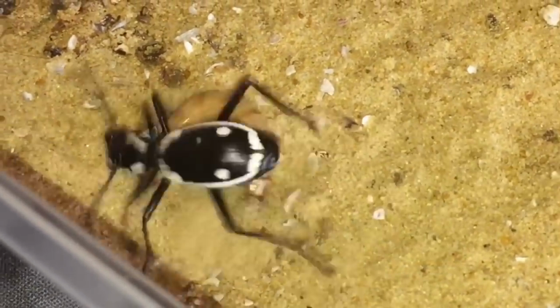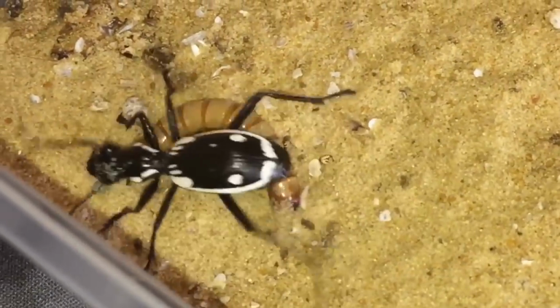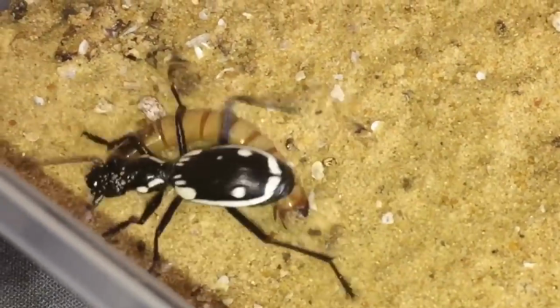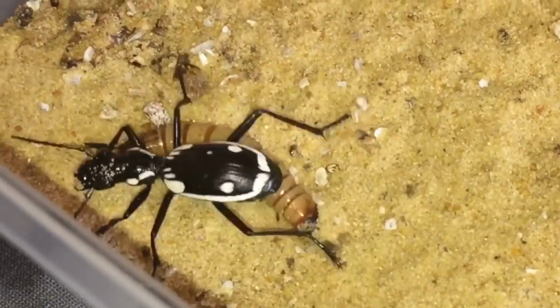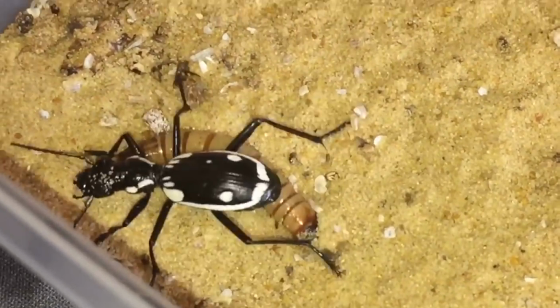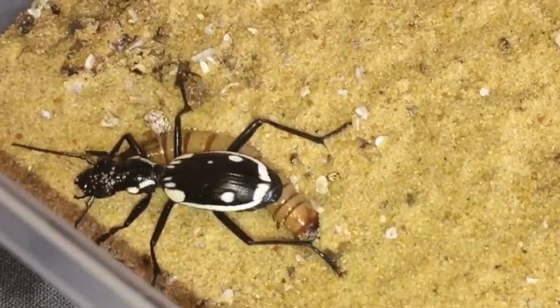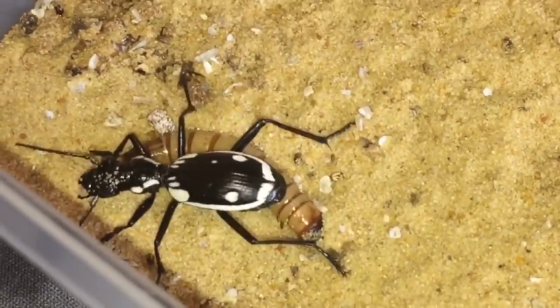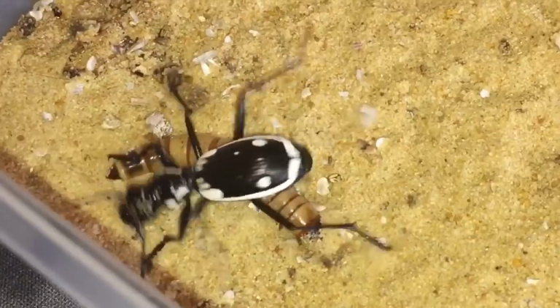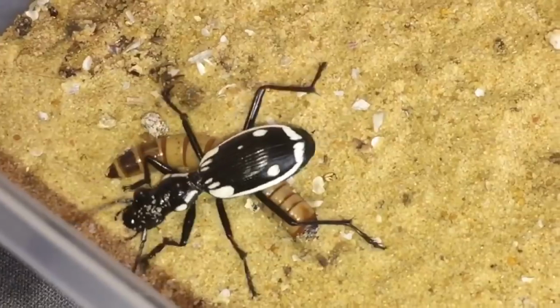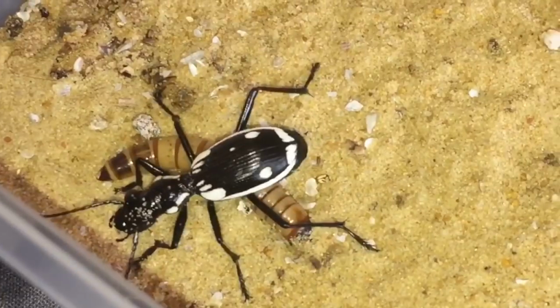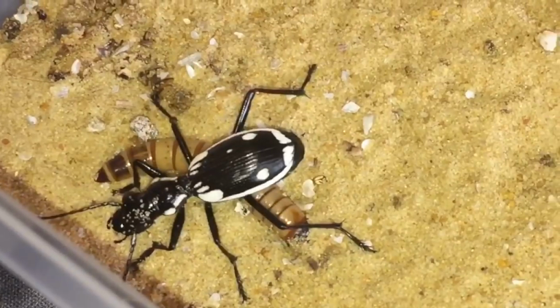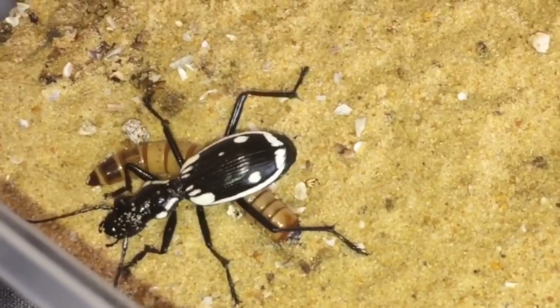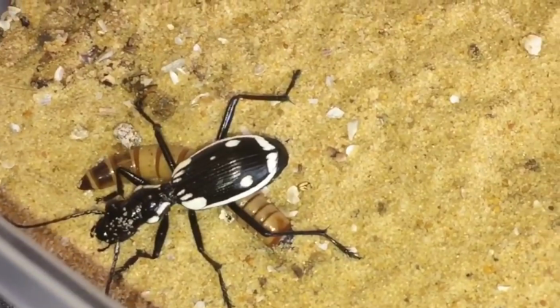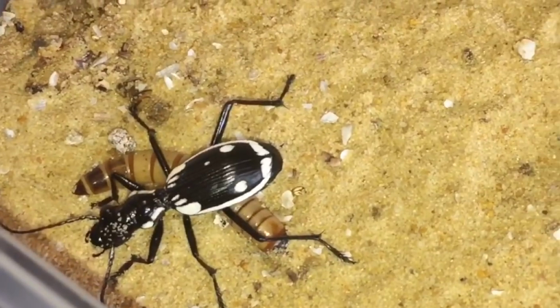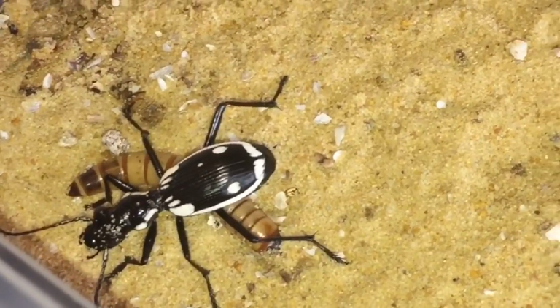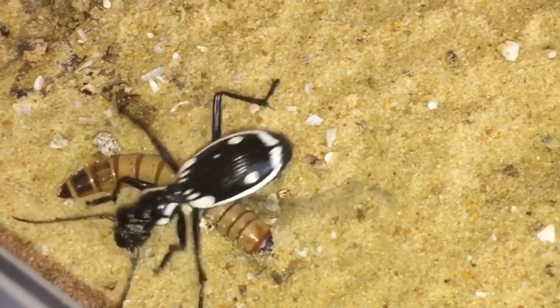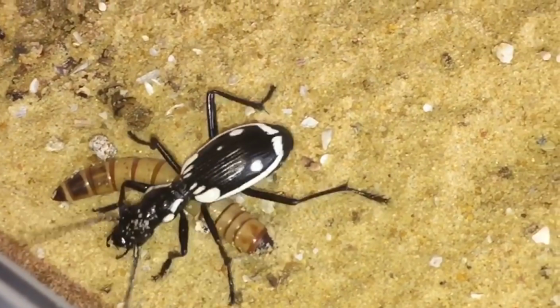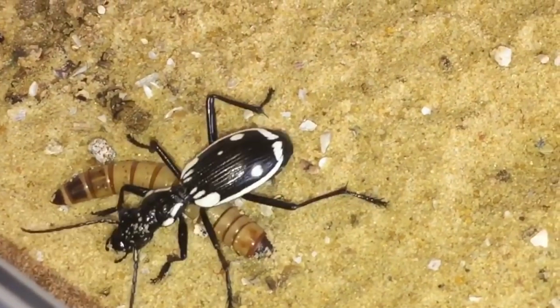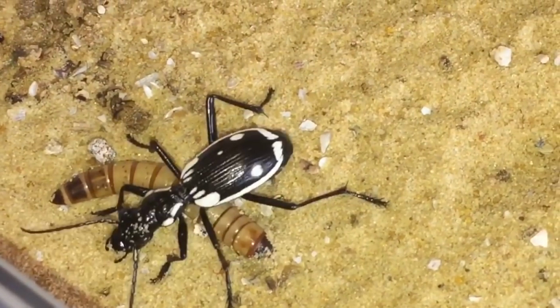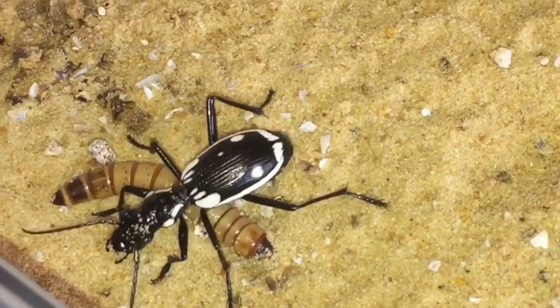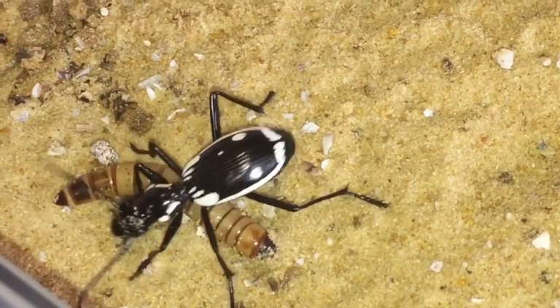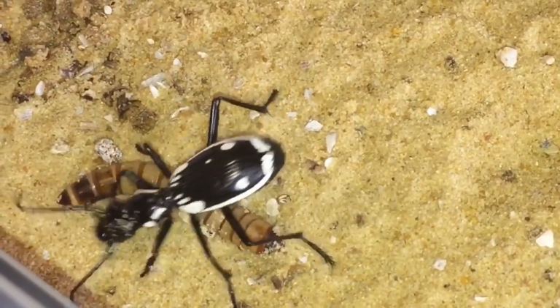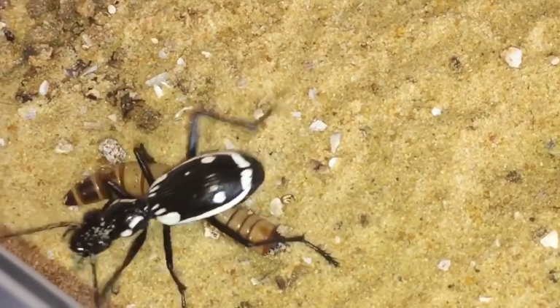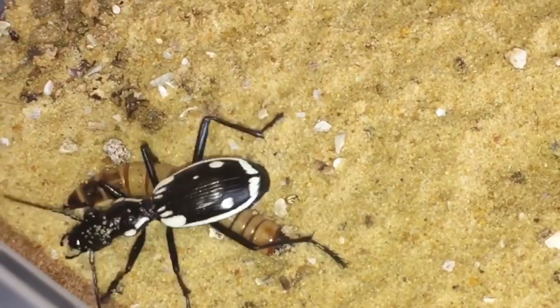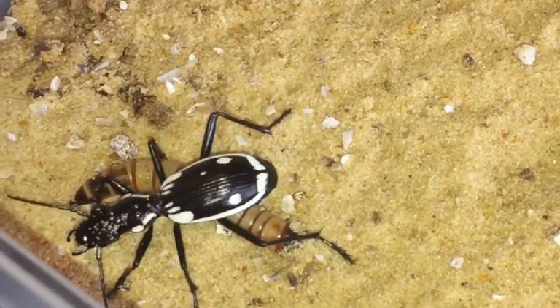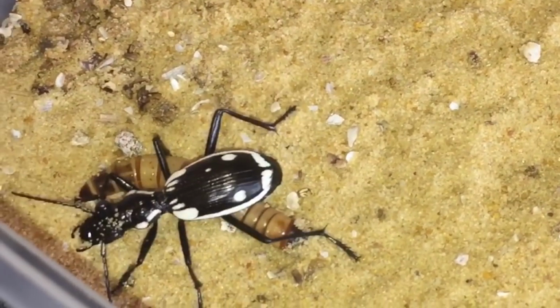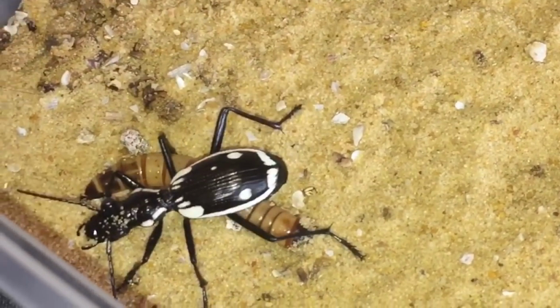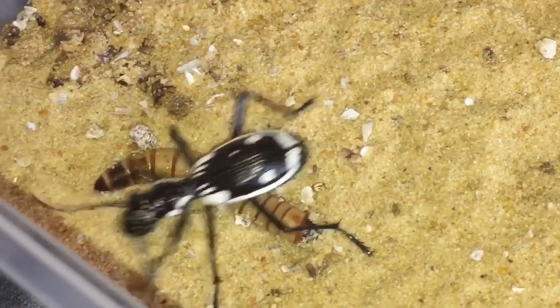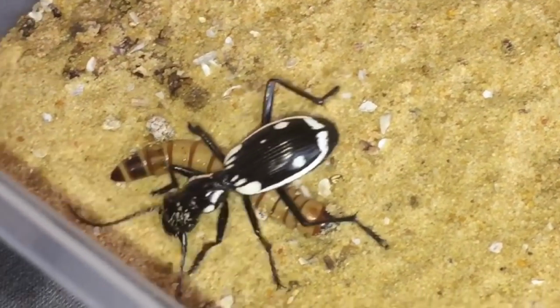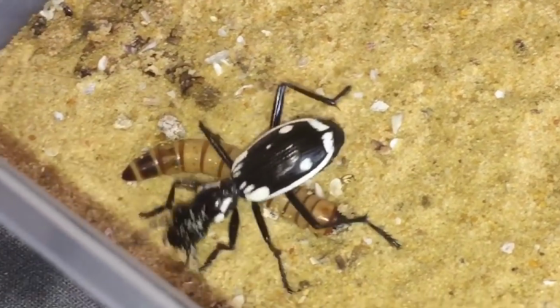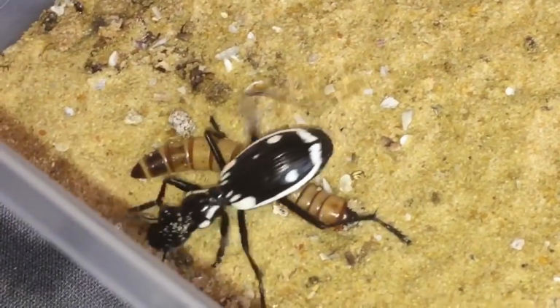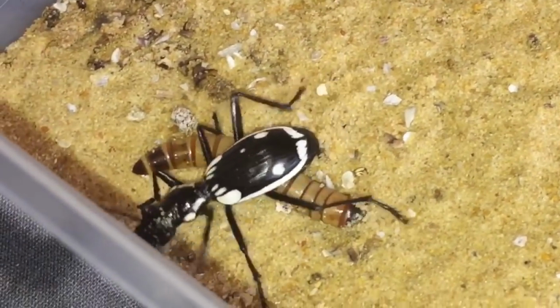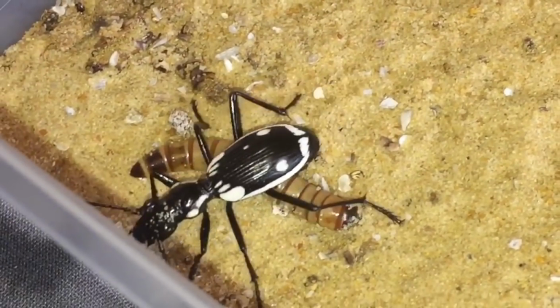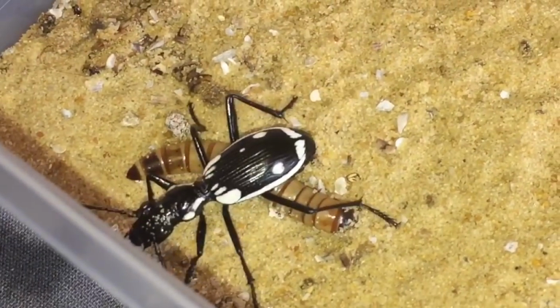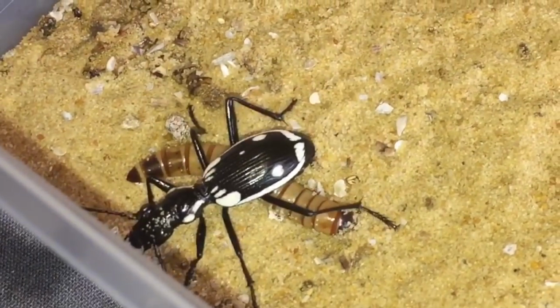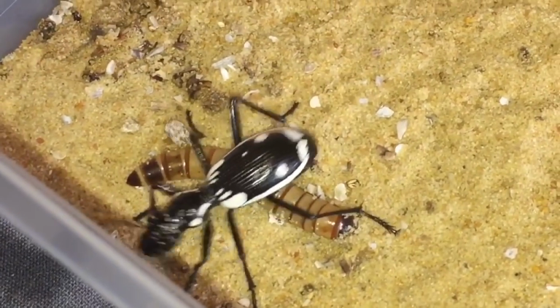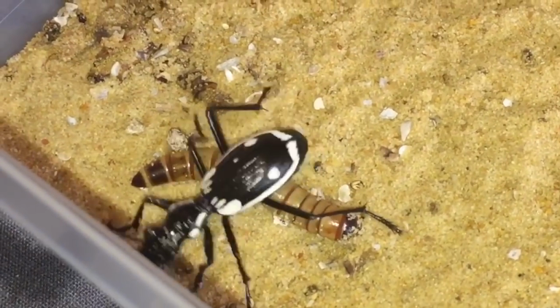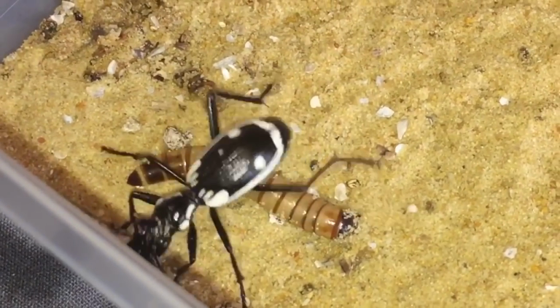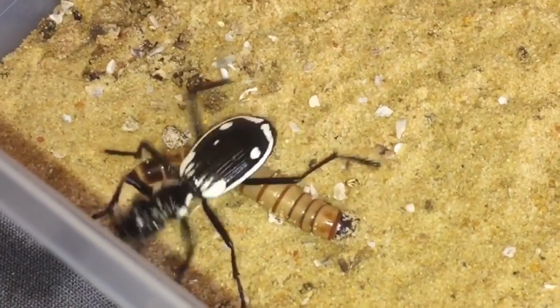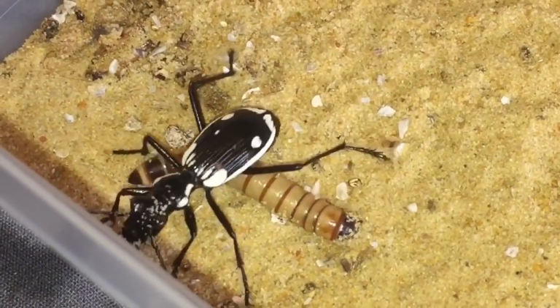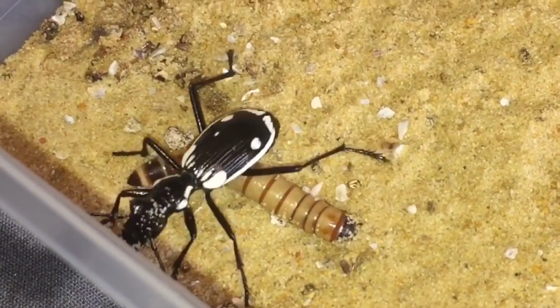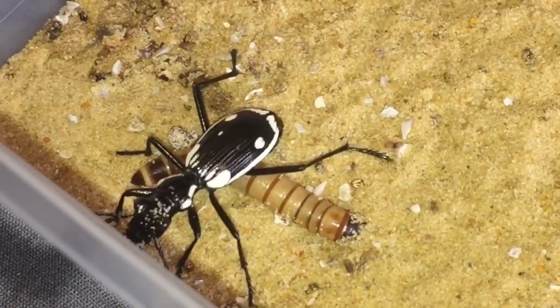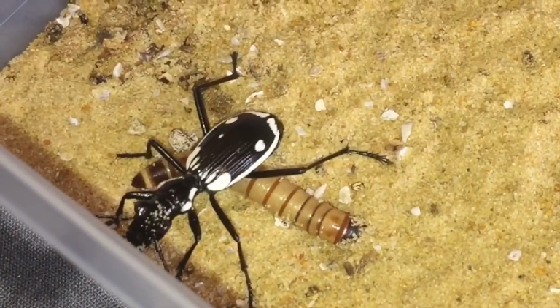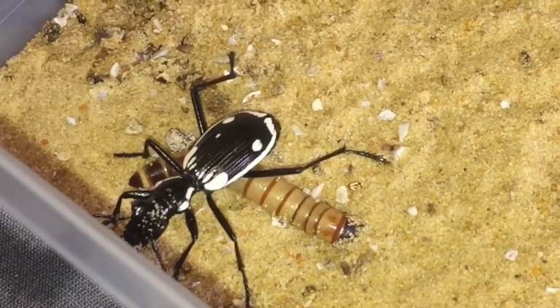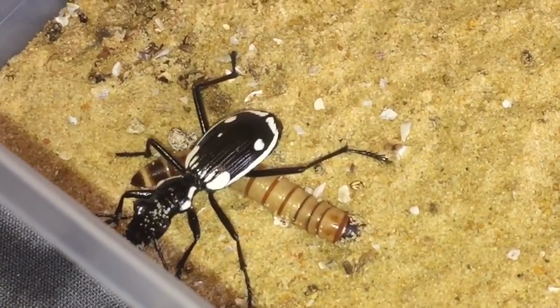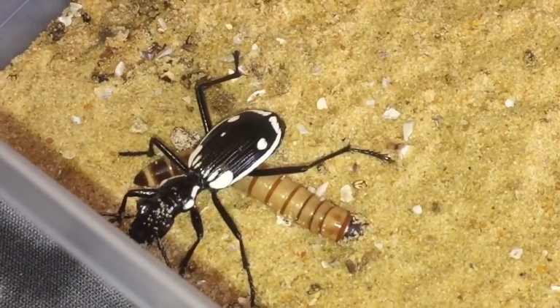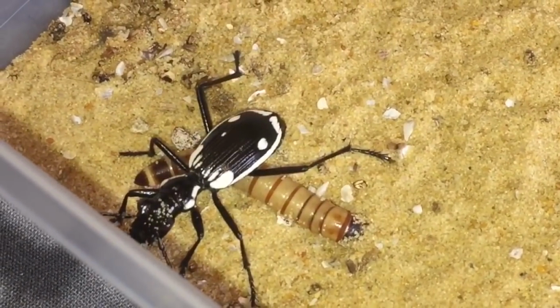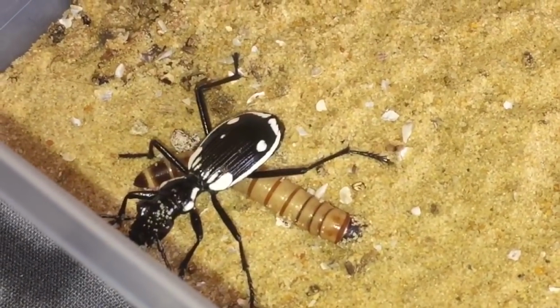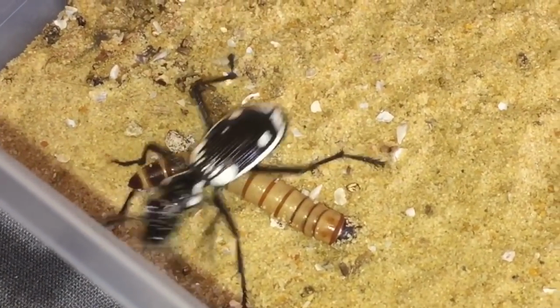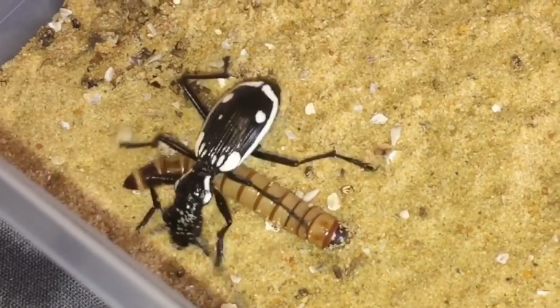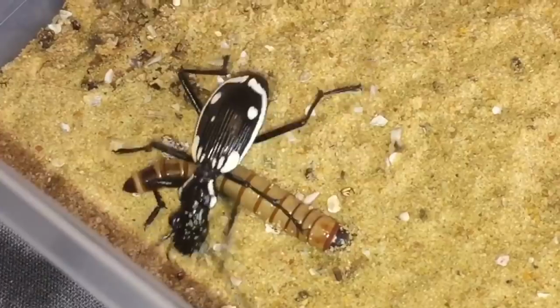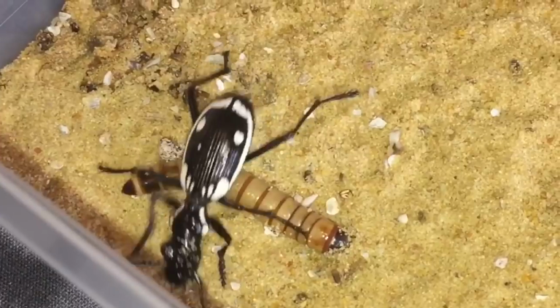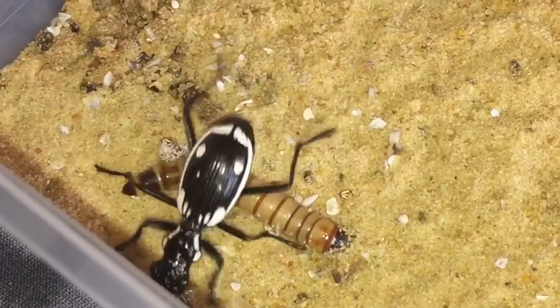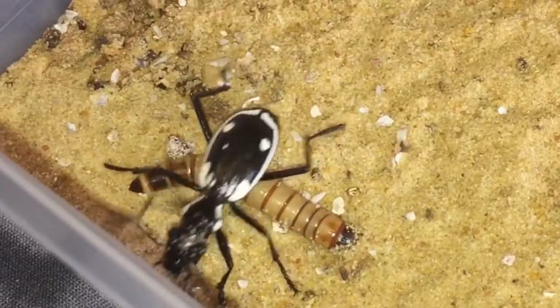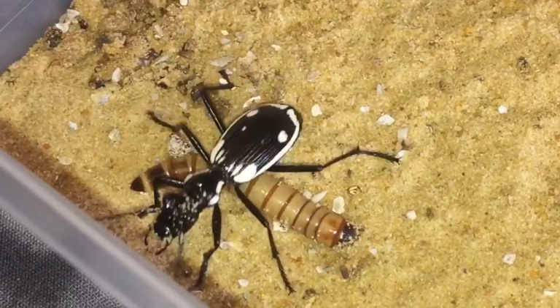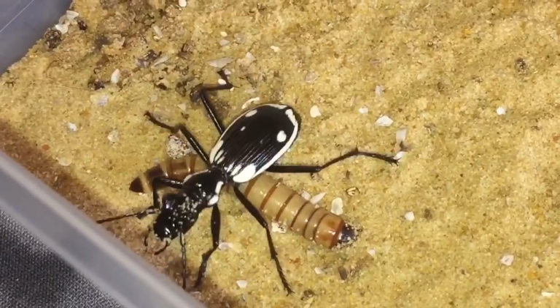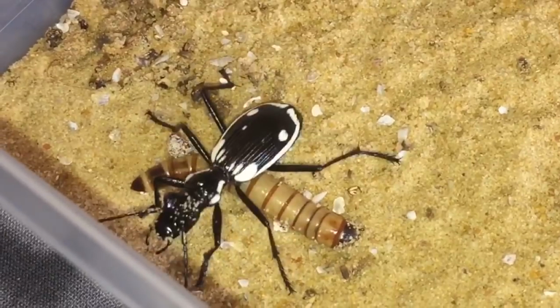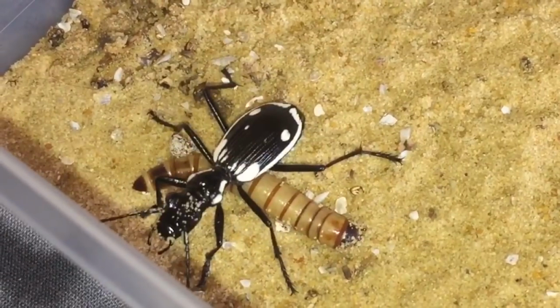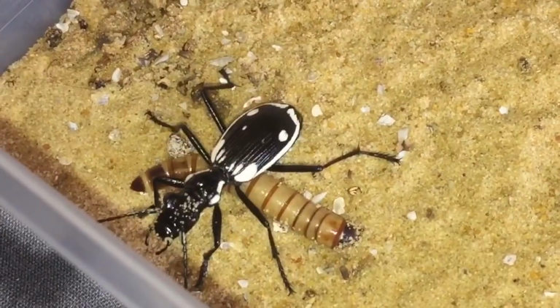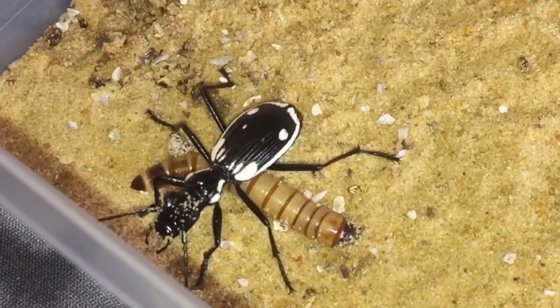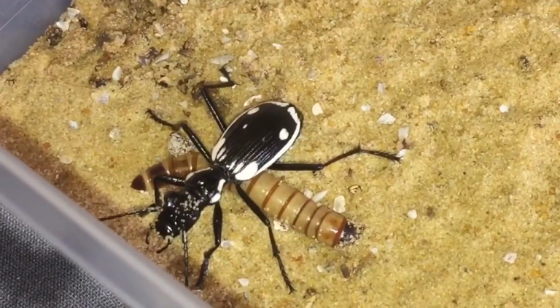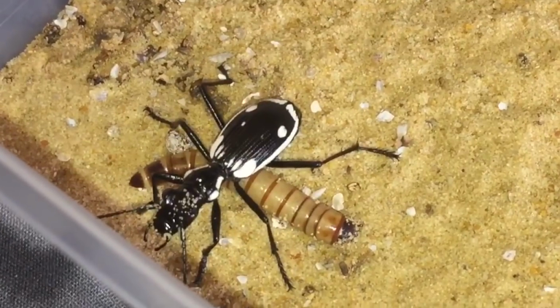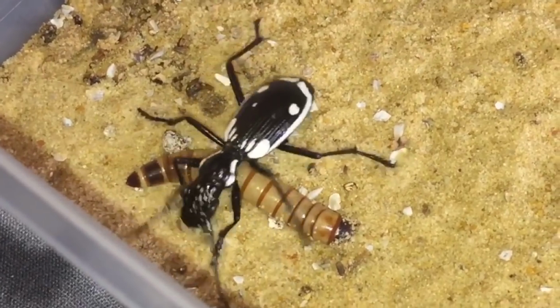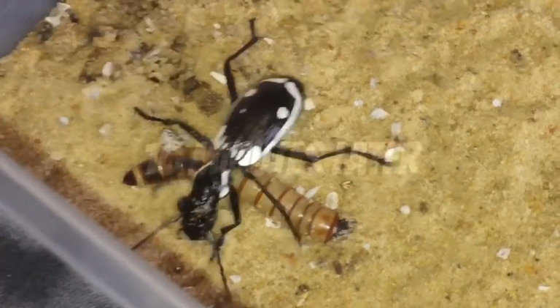I'll leave them for about 10 minutes to let them settle down and I'll get back to you guys very shortly.